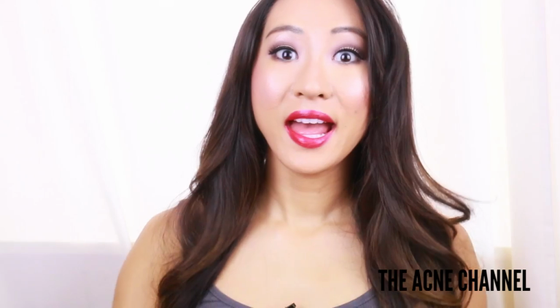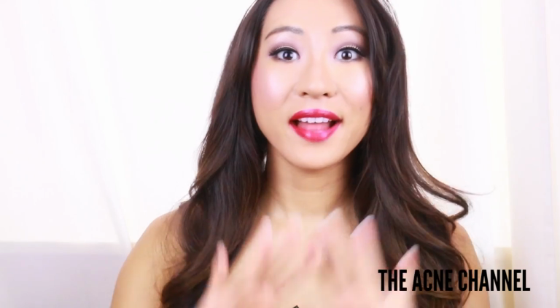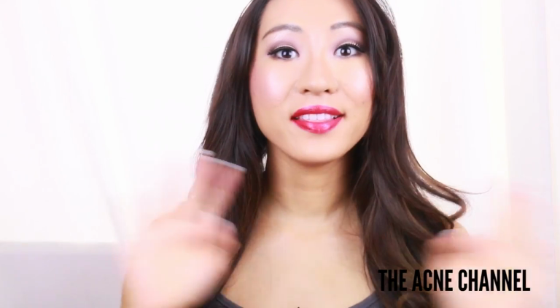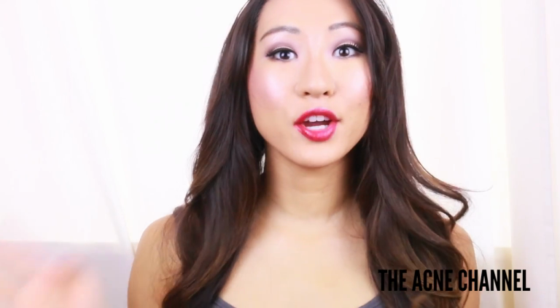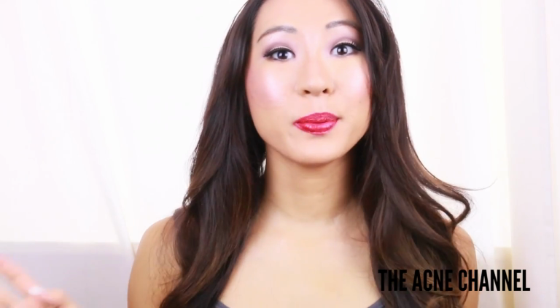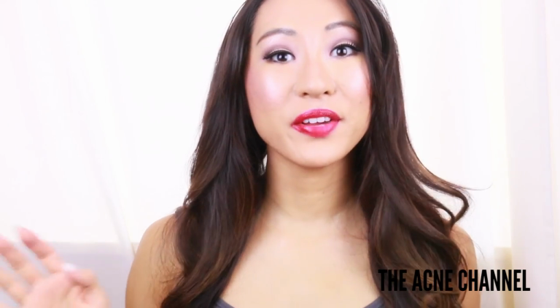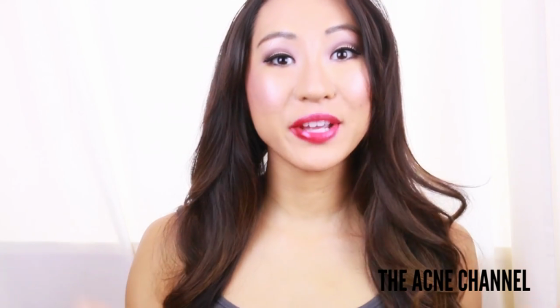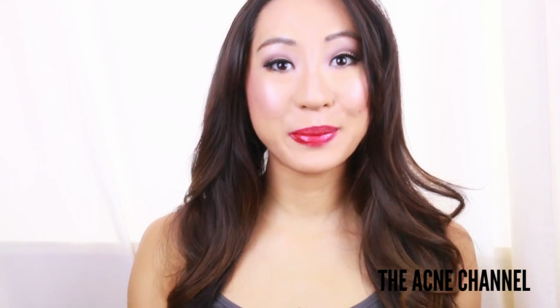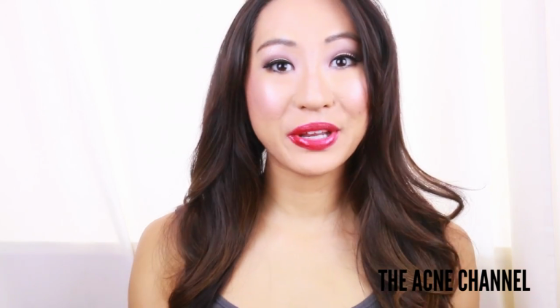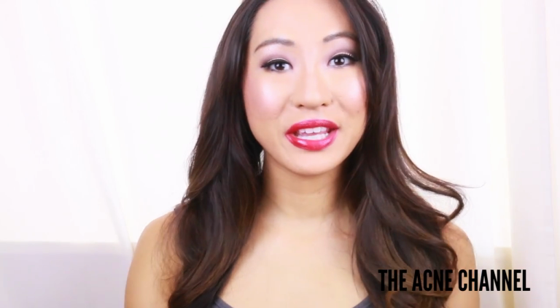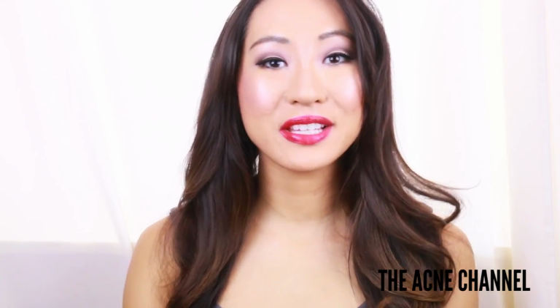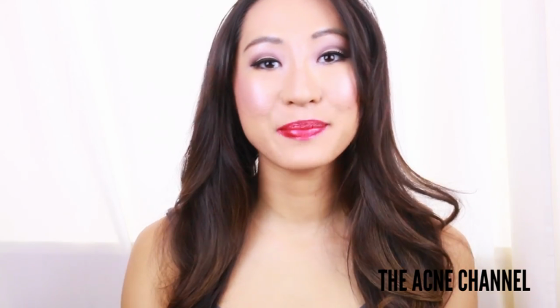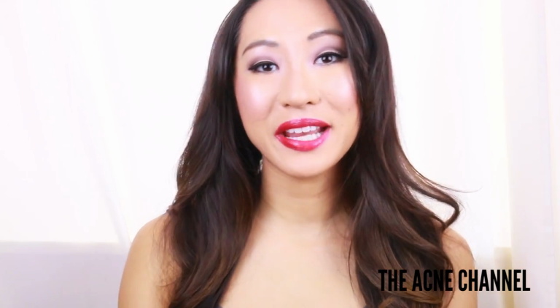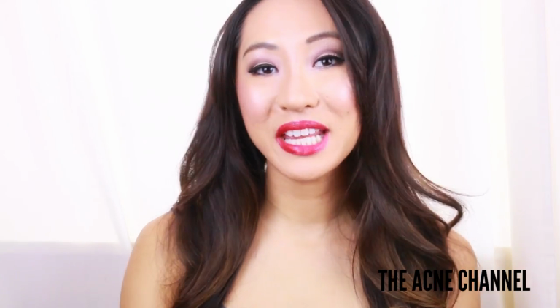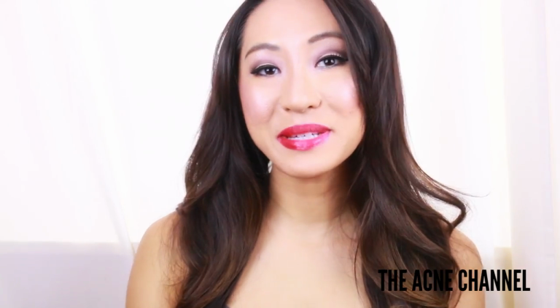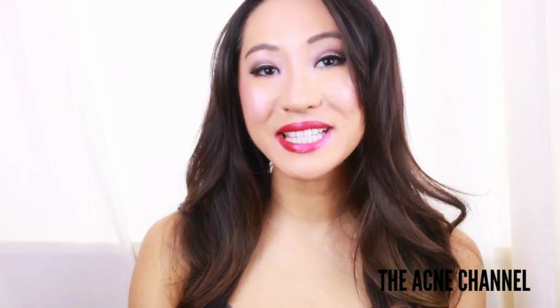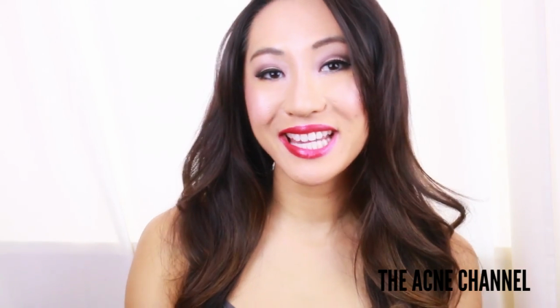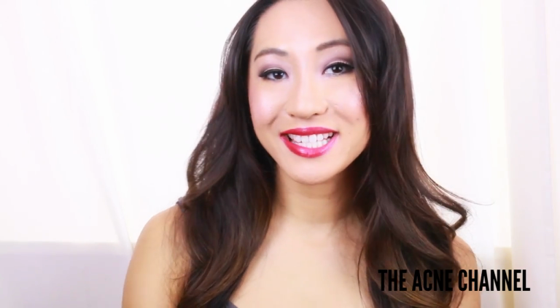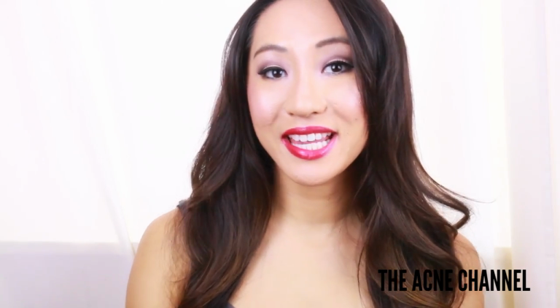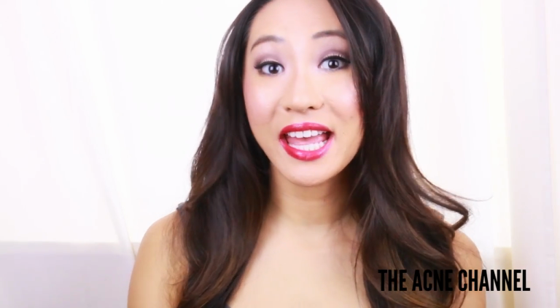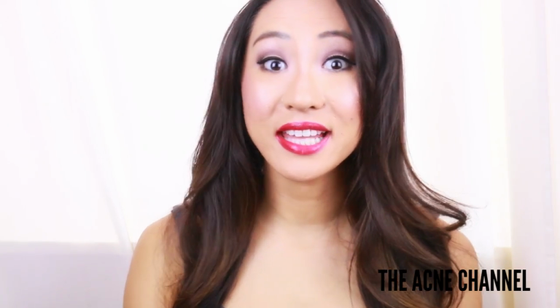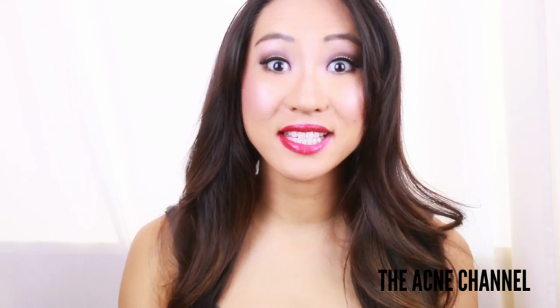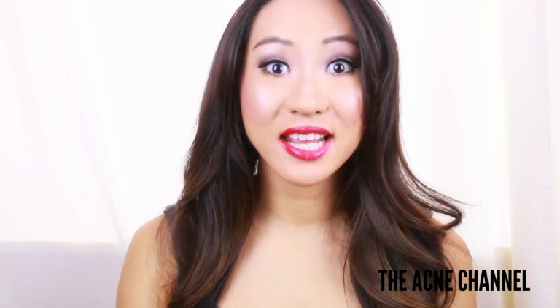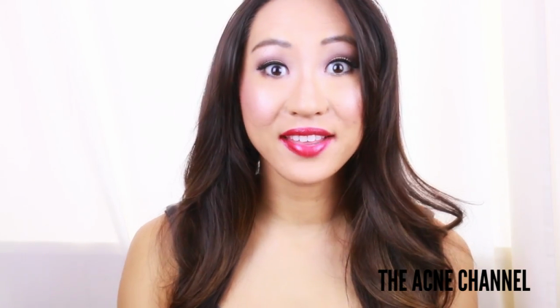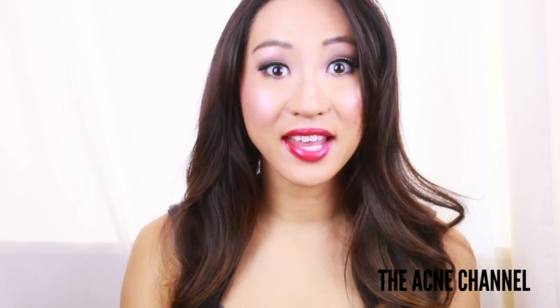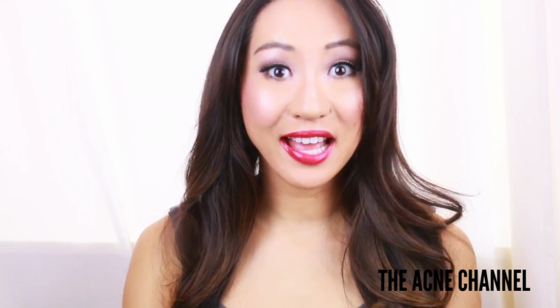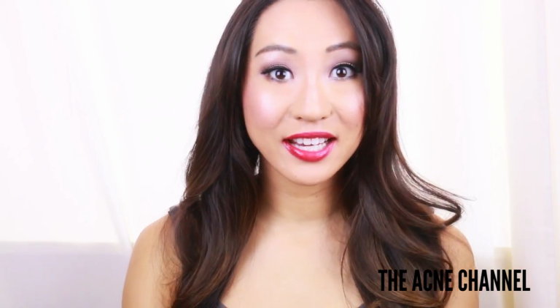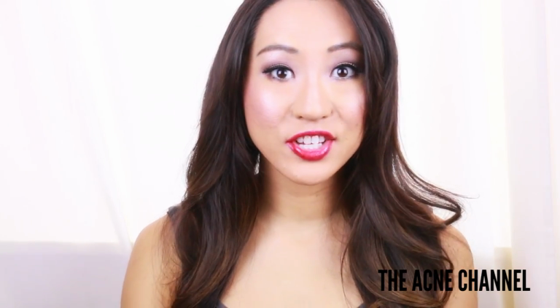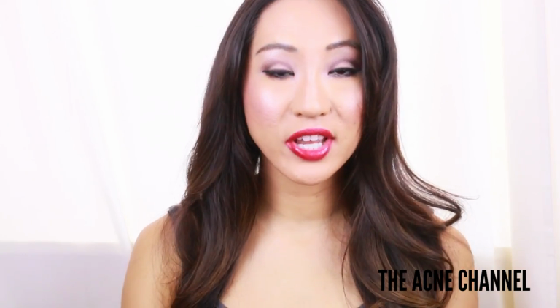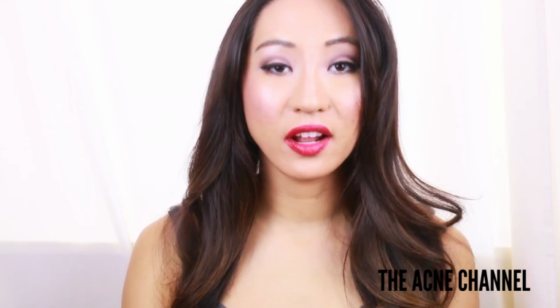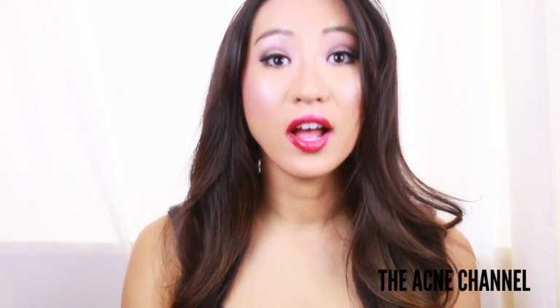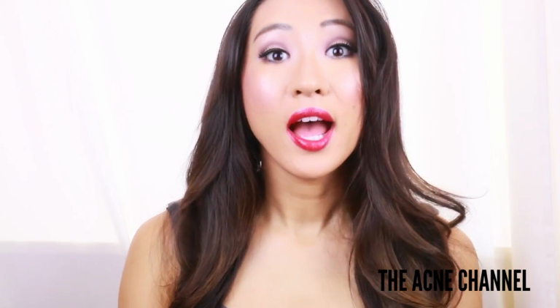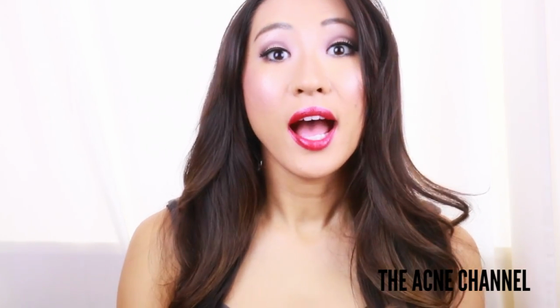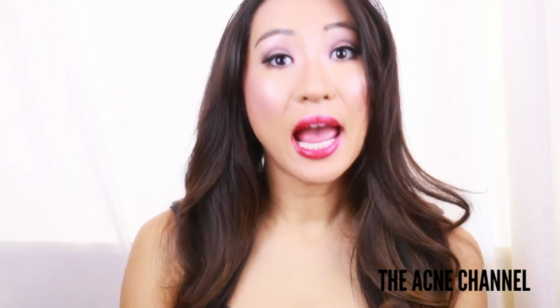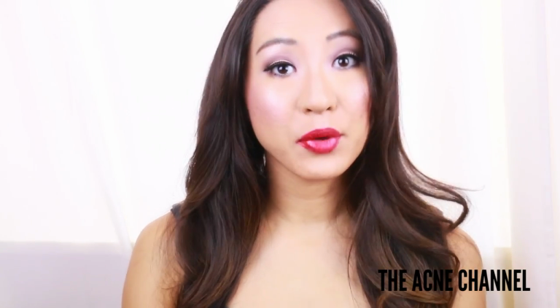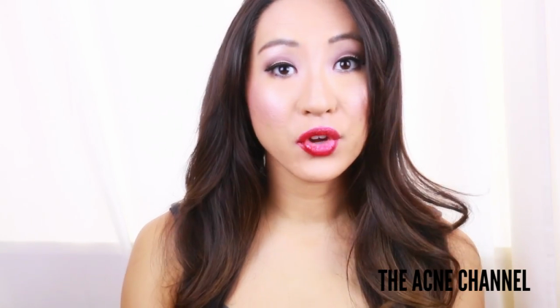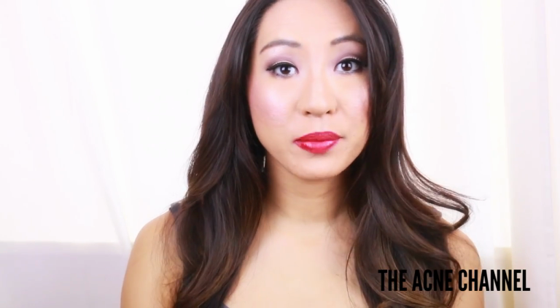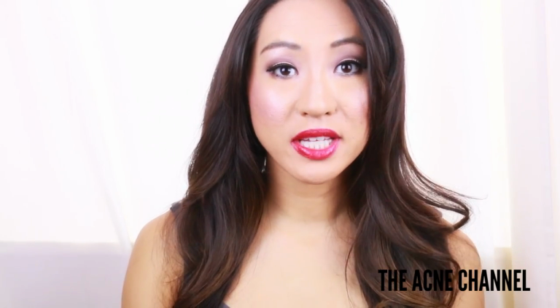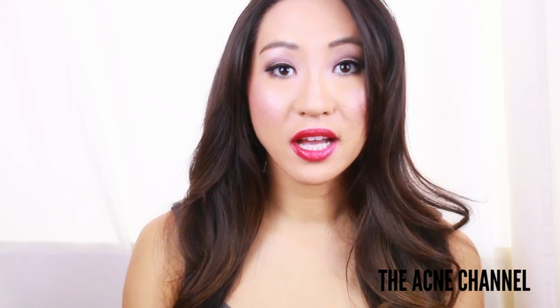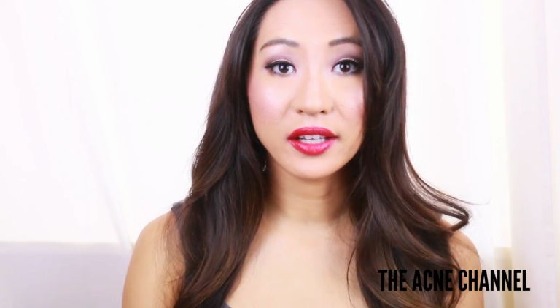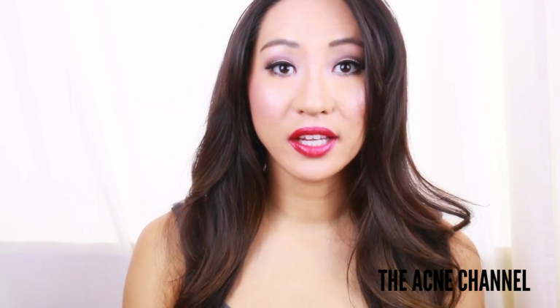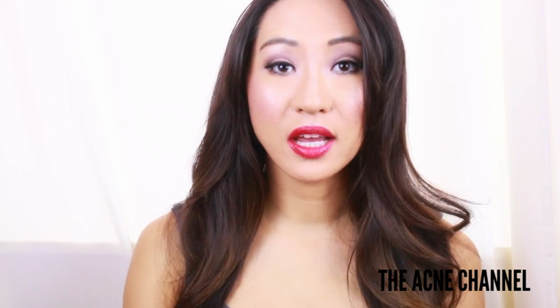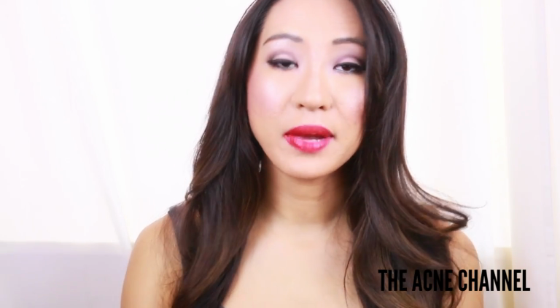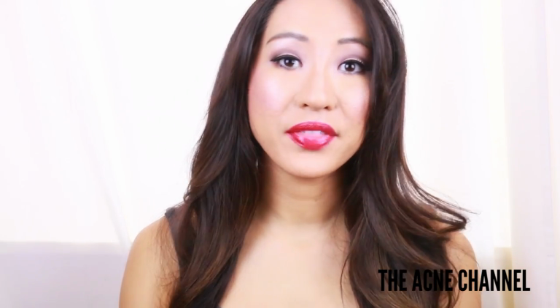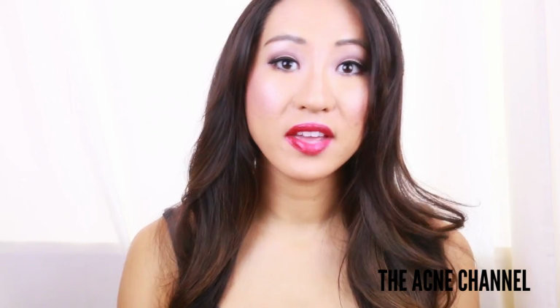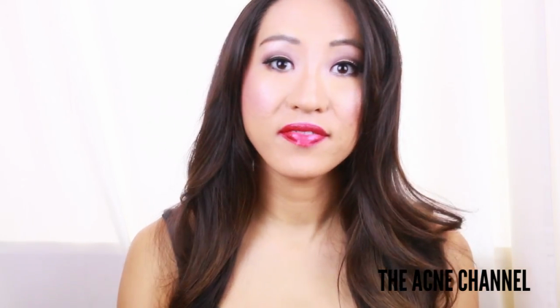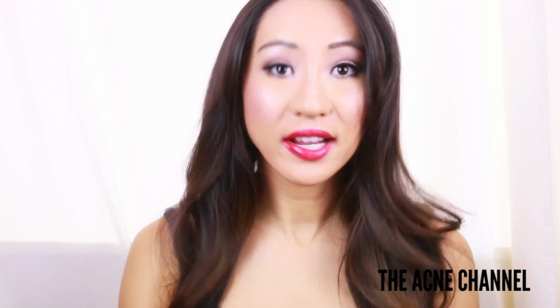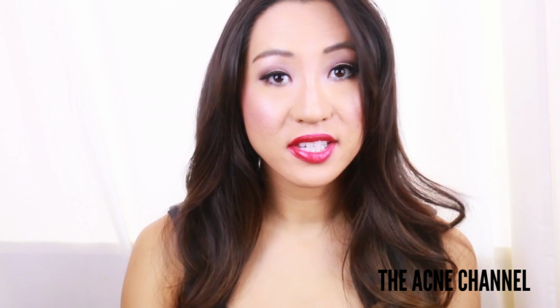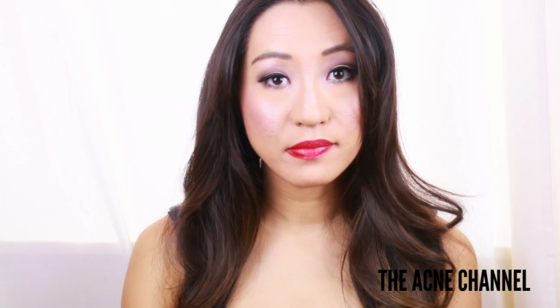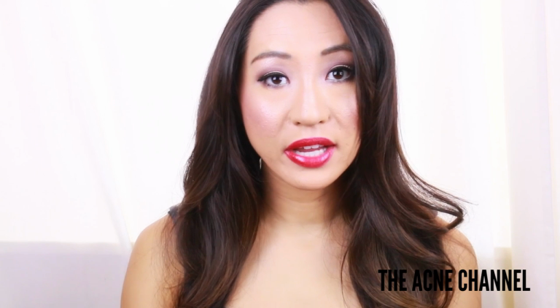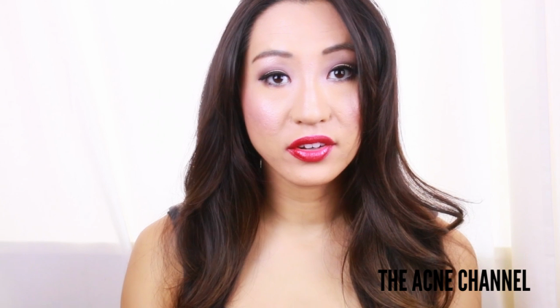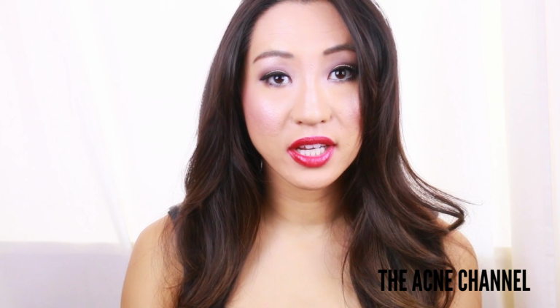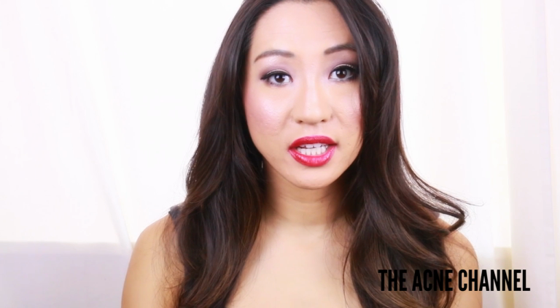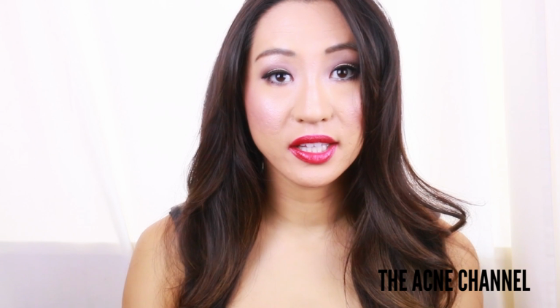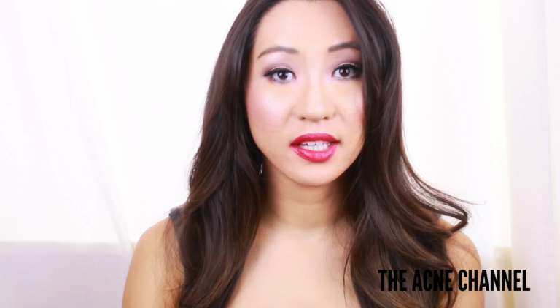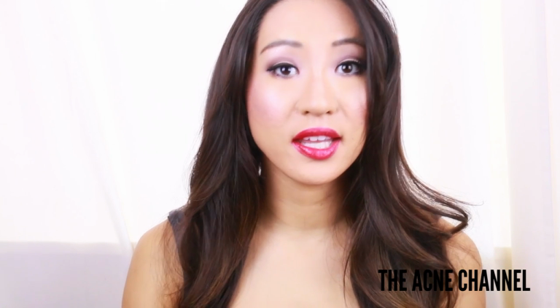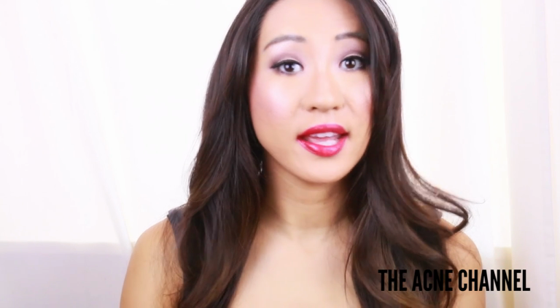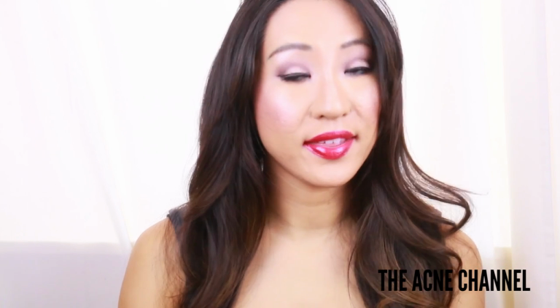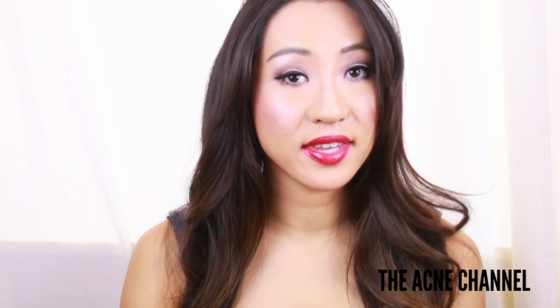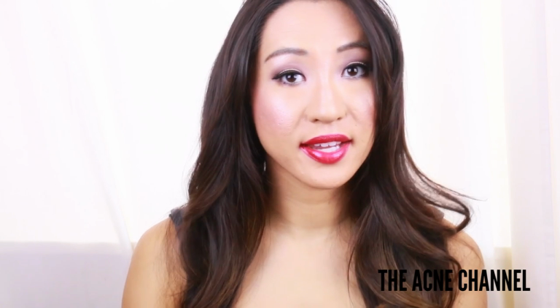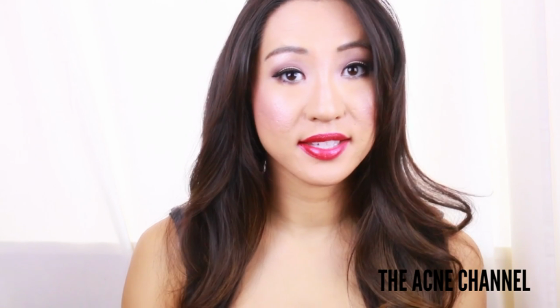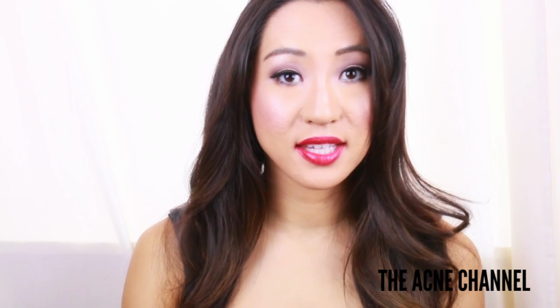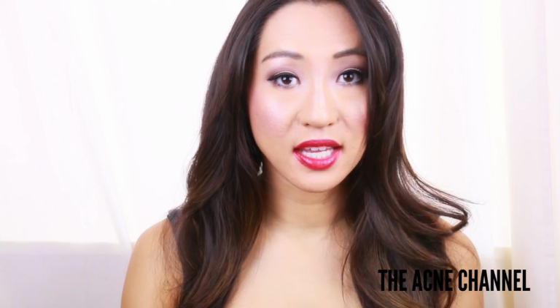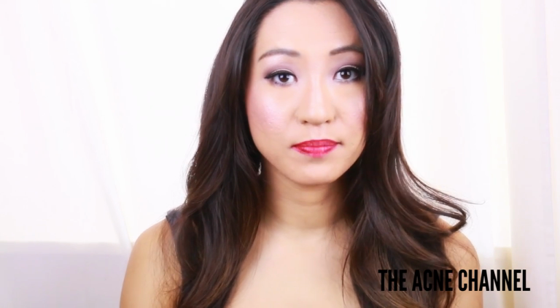Hello Perfect Beauties, my name is Daisy and today on the Acne Channel I'm going to be talking about the effects of microneedling and ethnic skin.